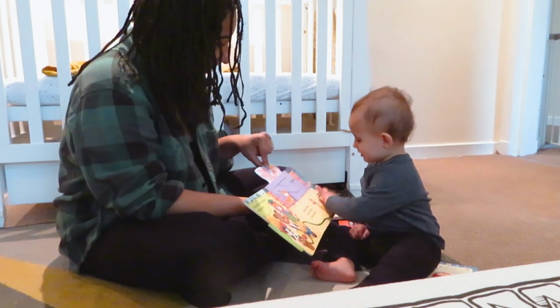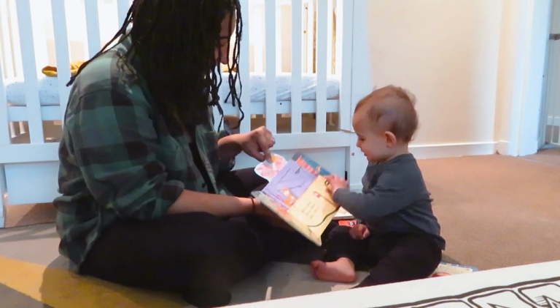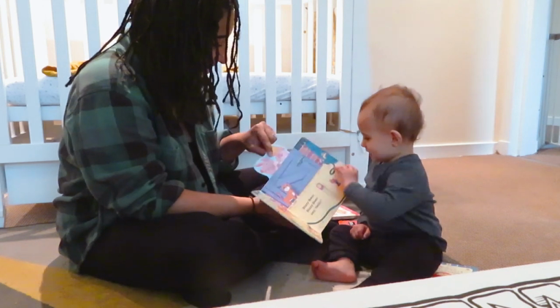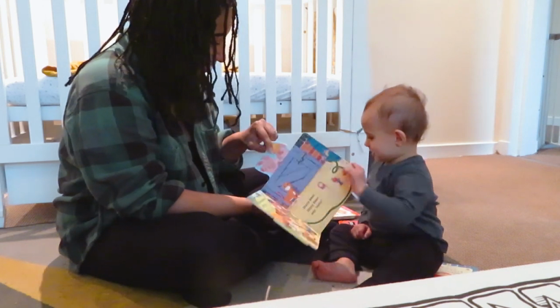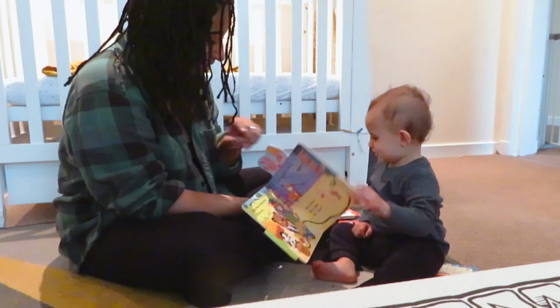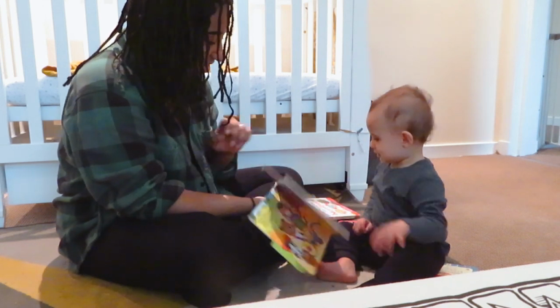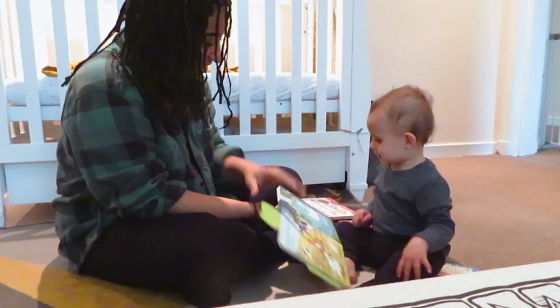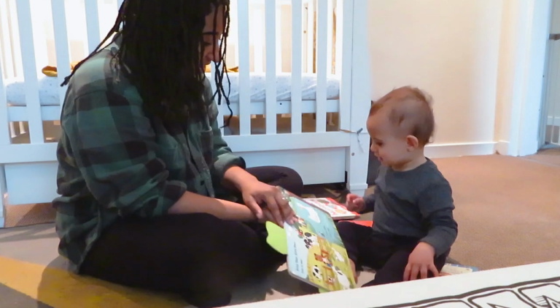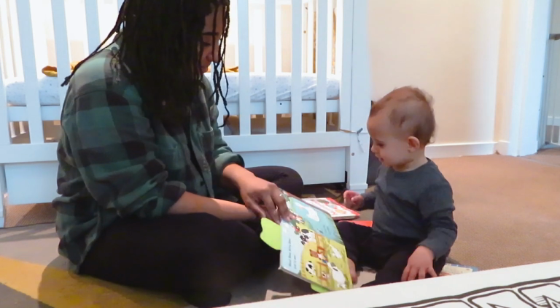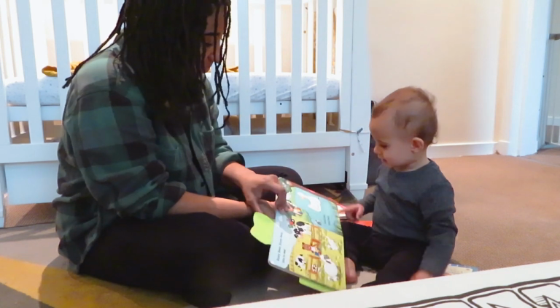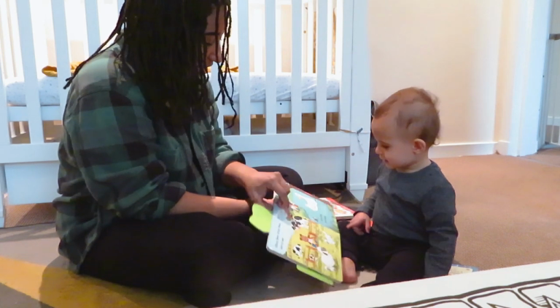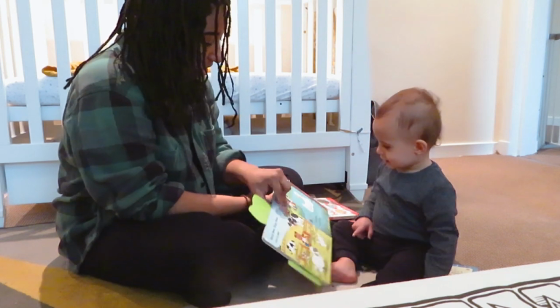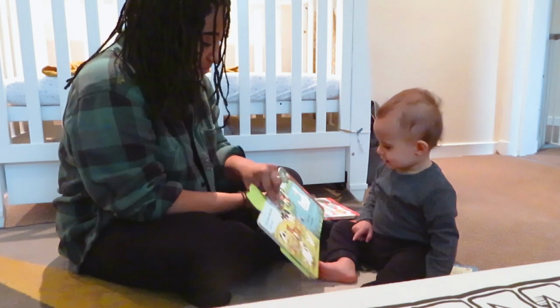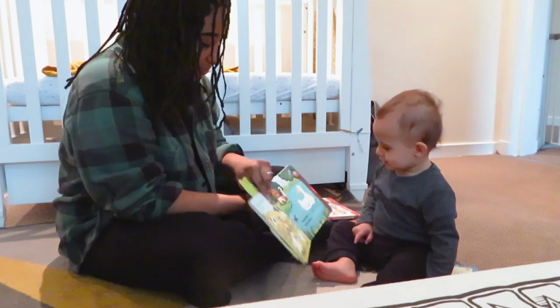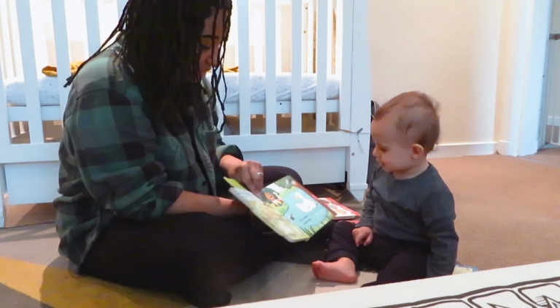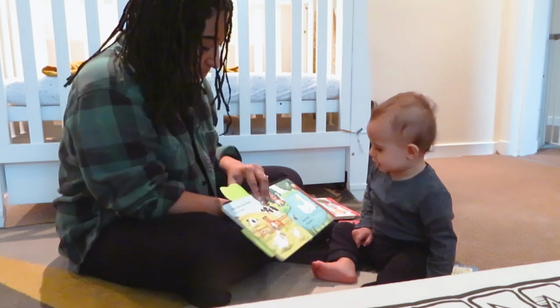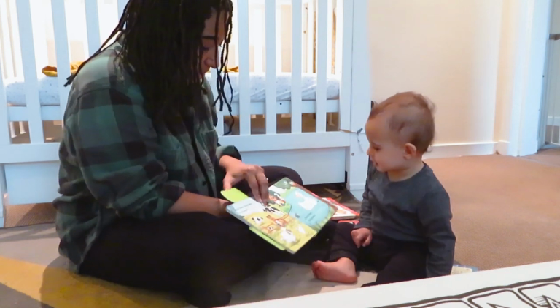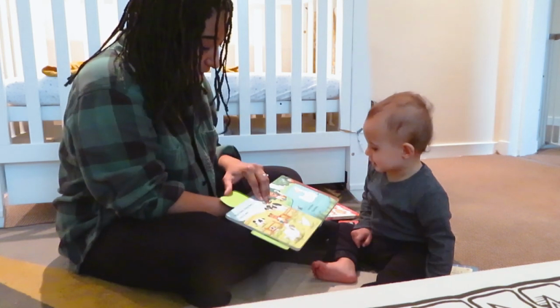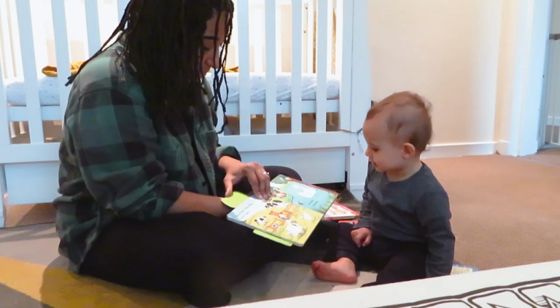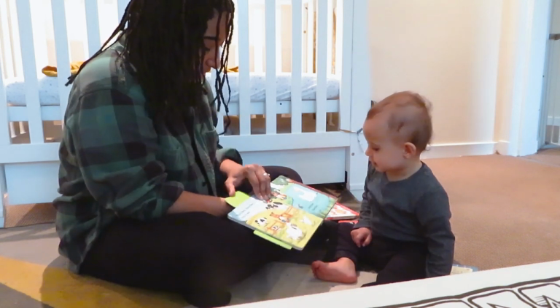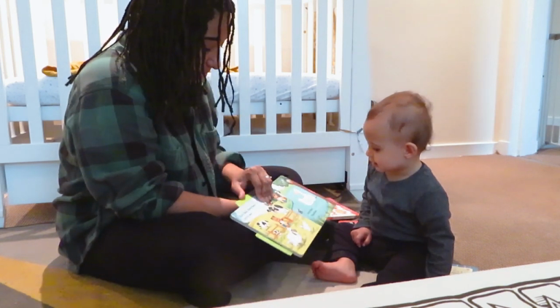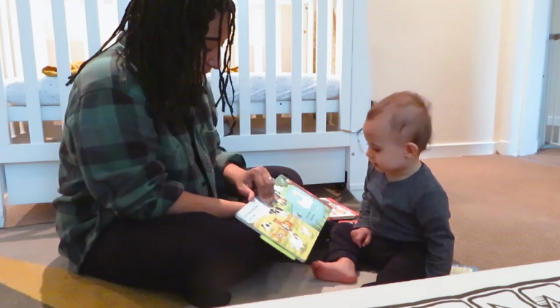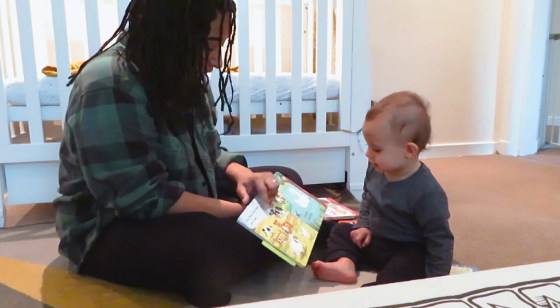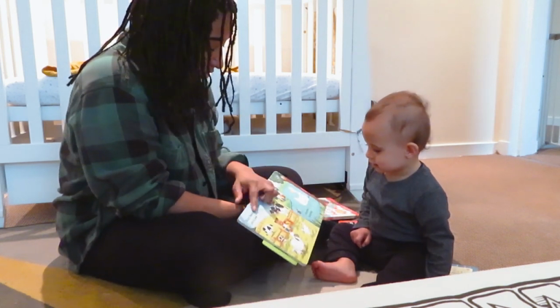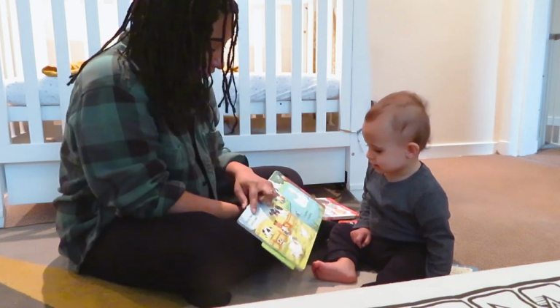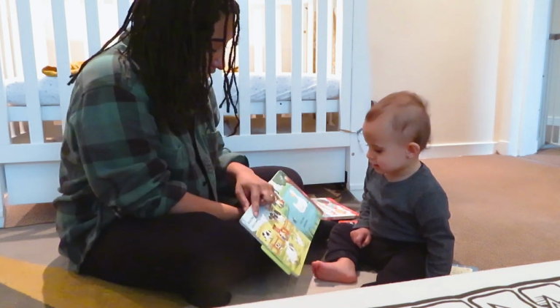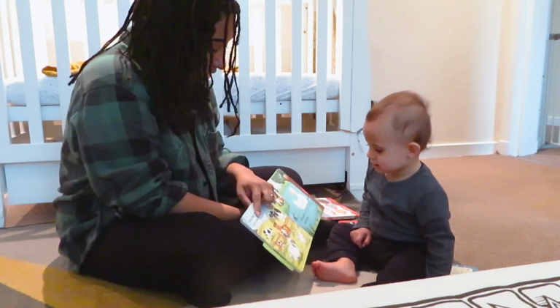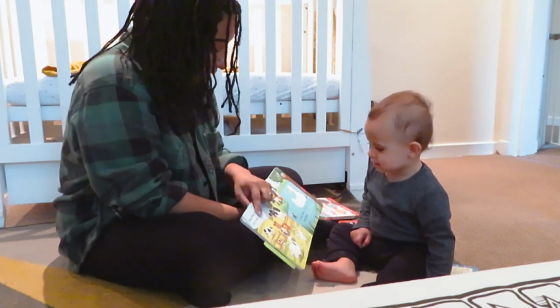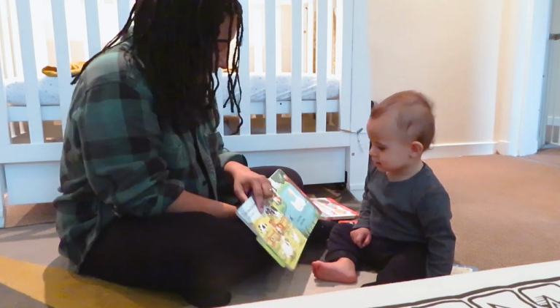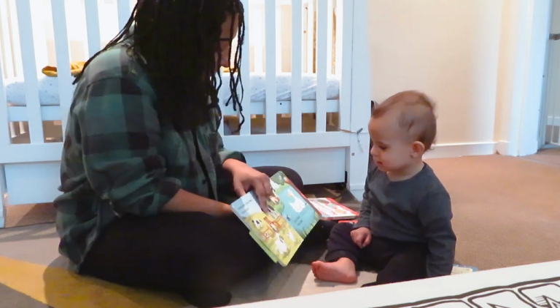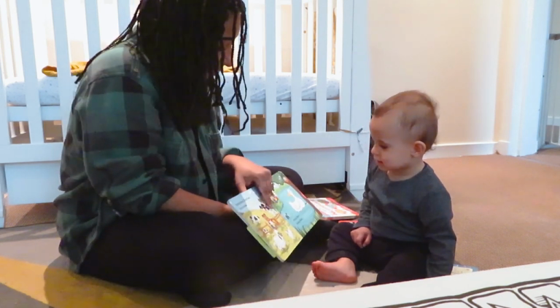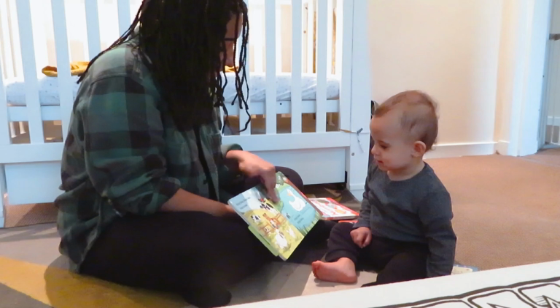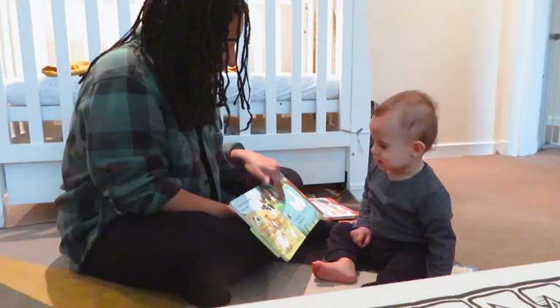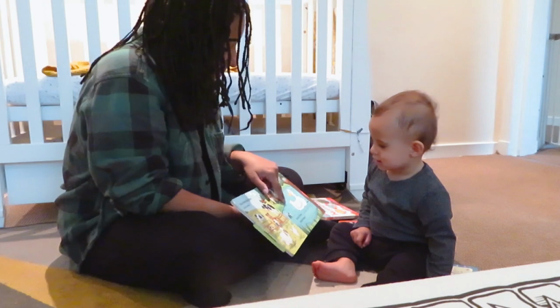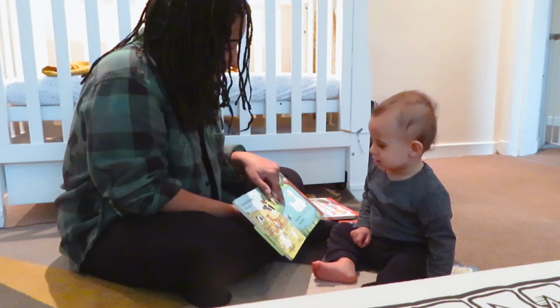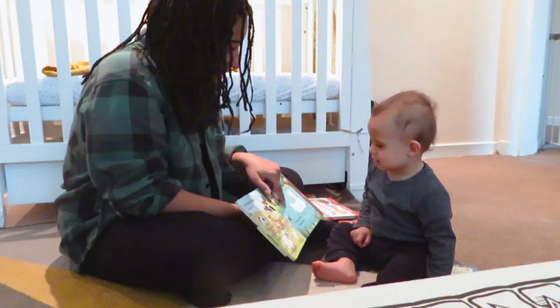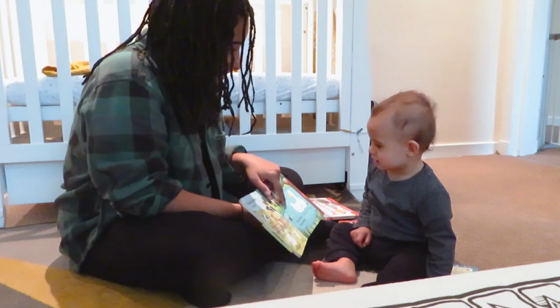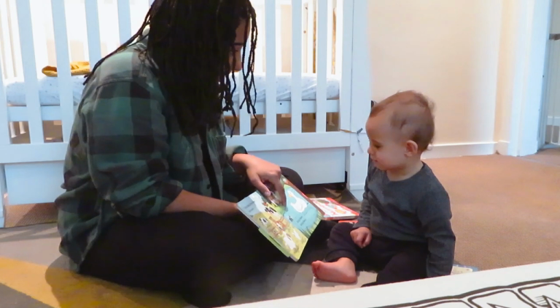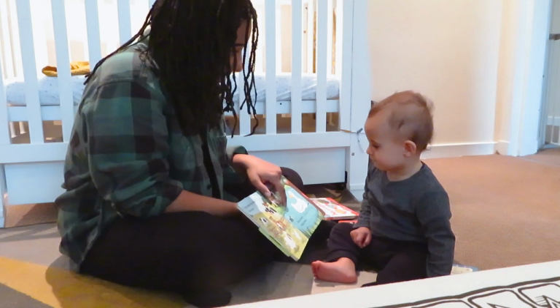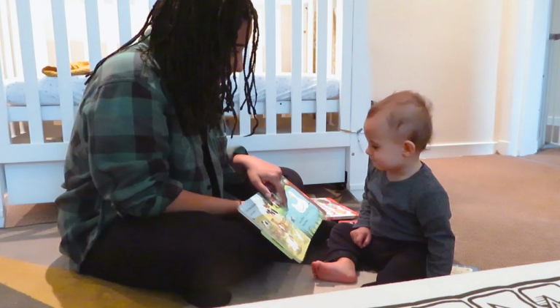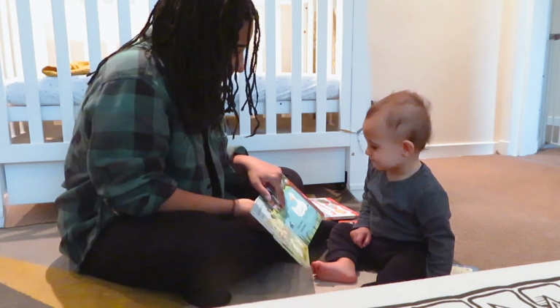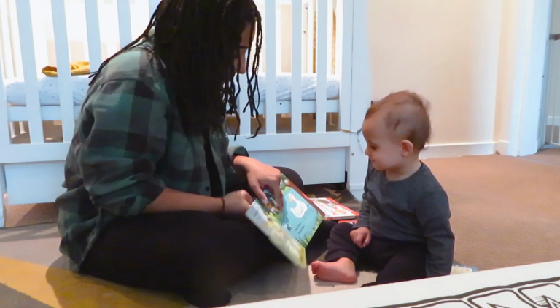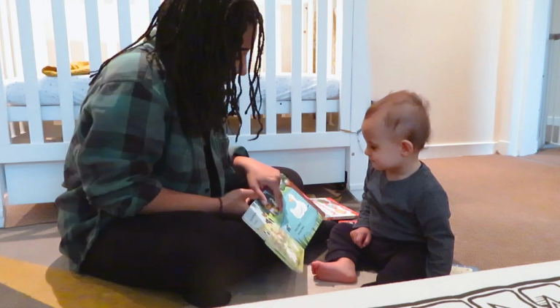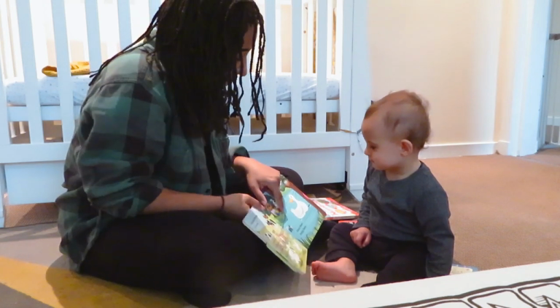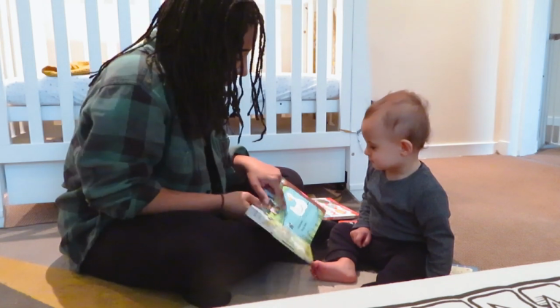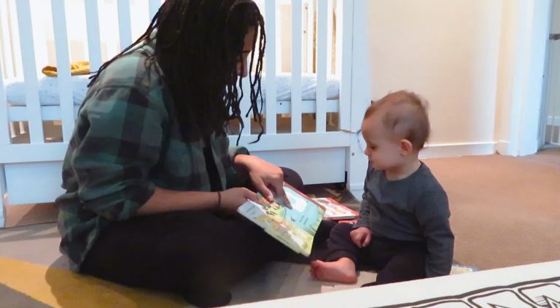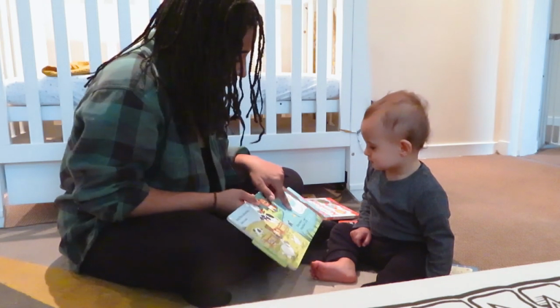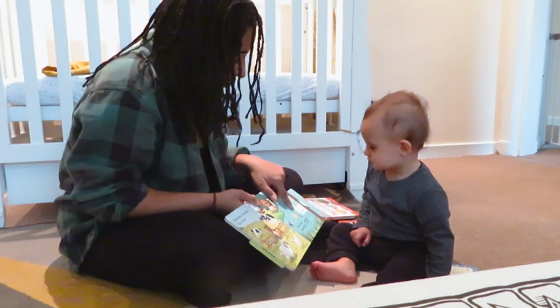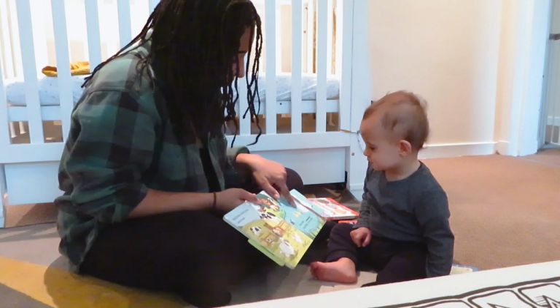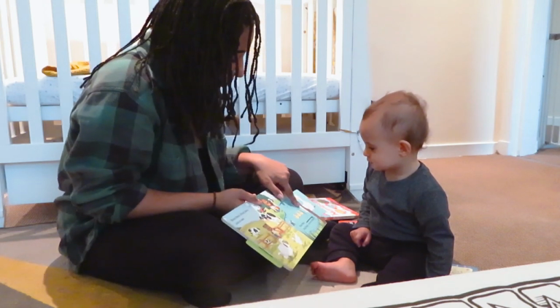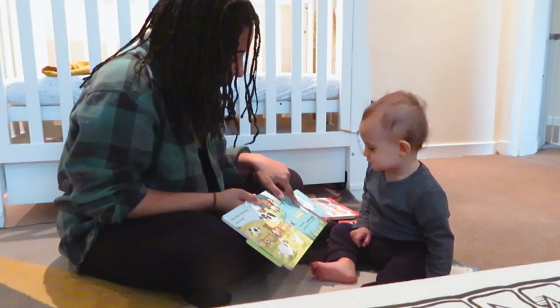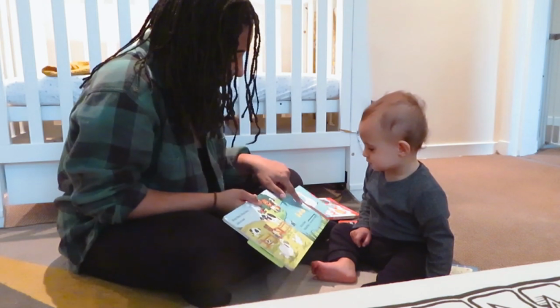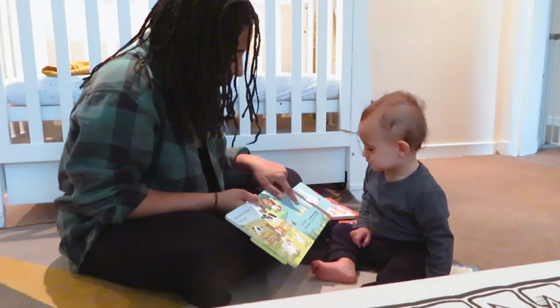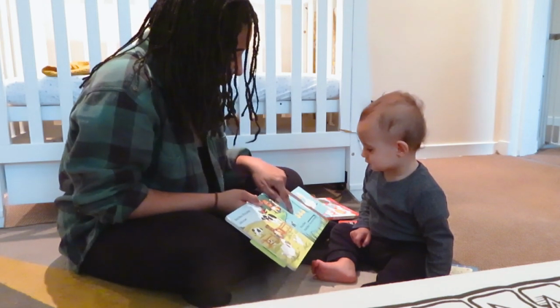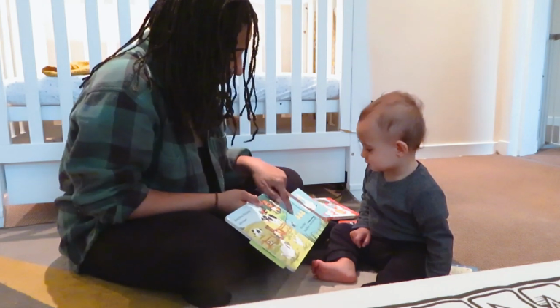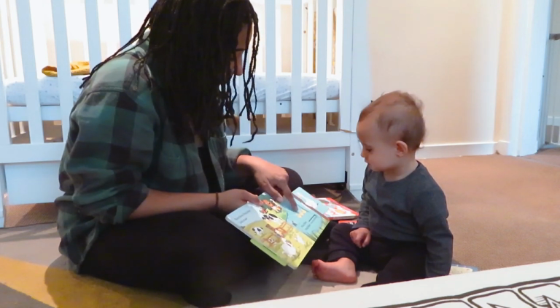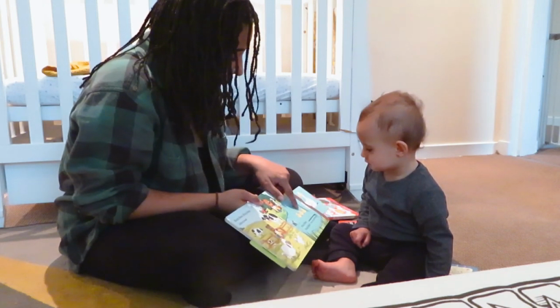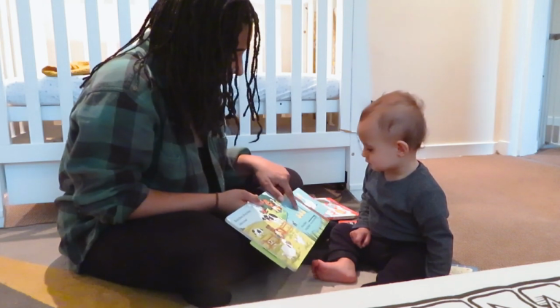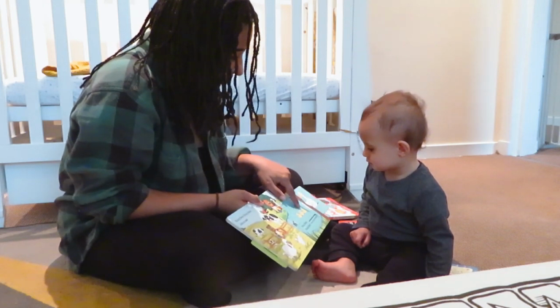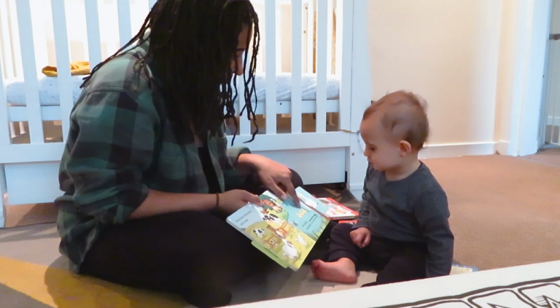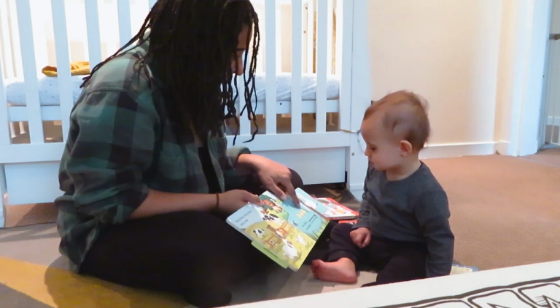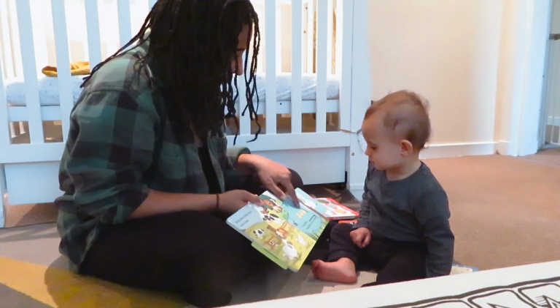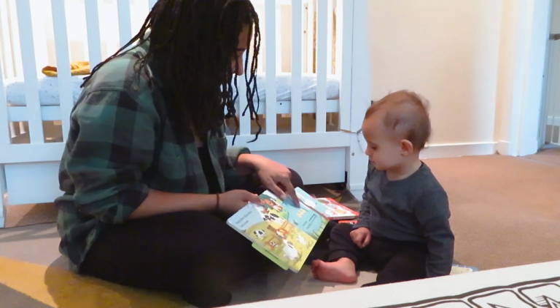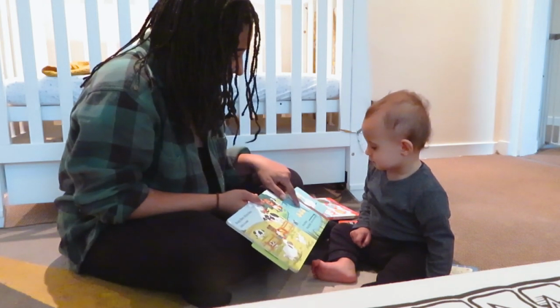Next page. Busy bear, busy bear, lots to see. Busy bear, busy bear. One, two, three.